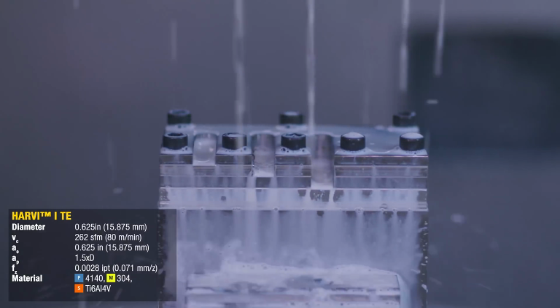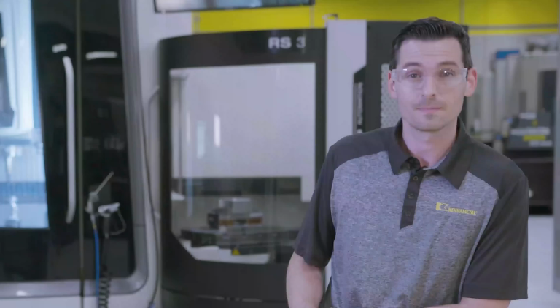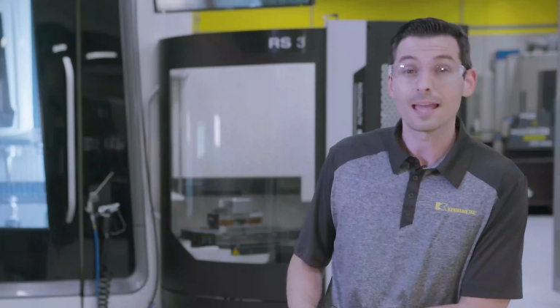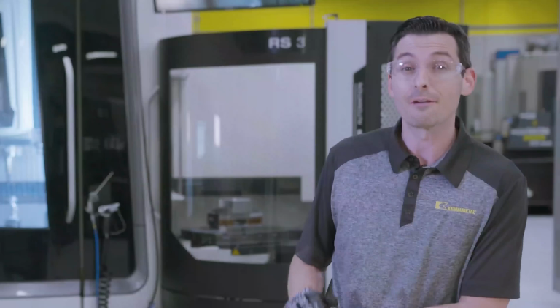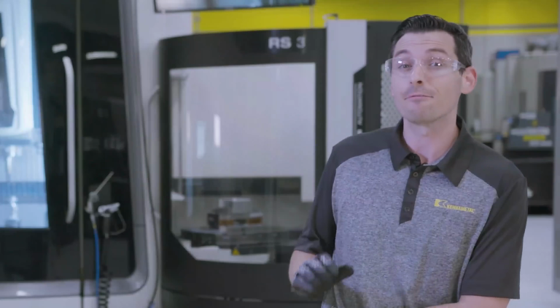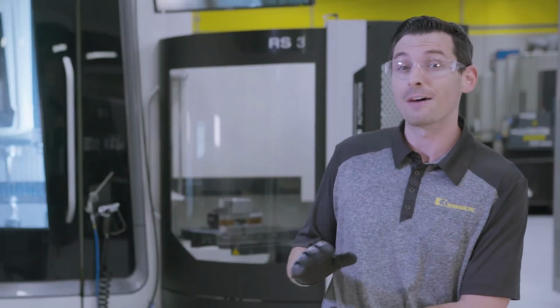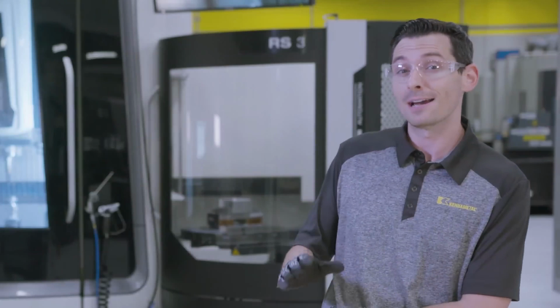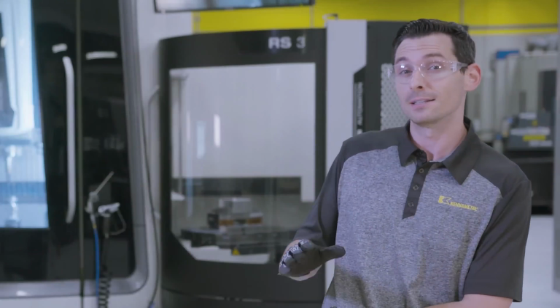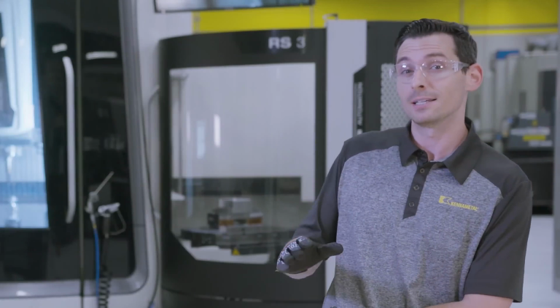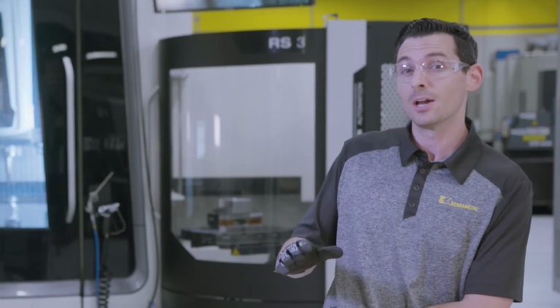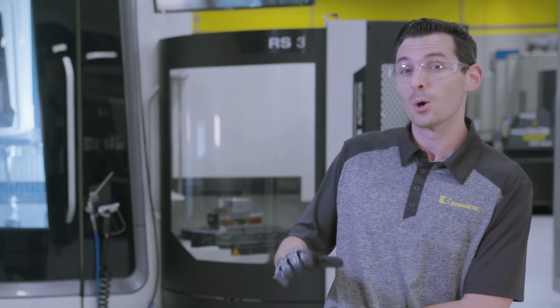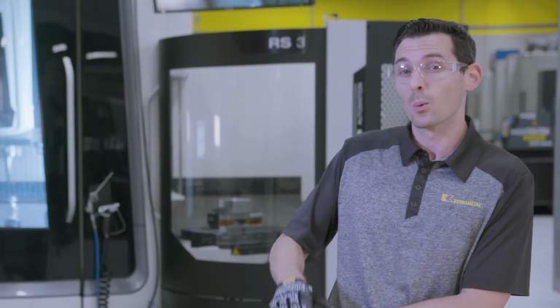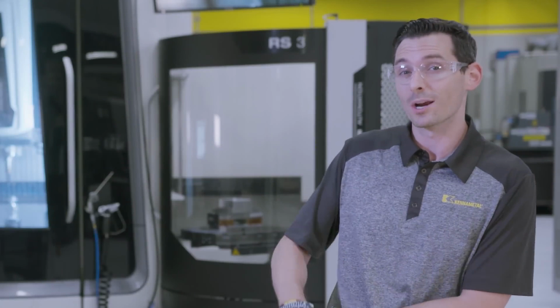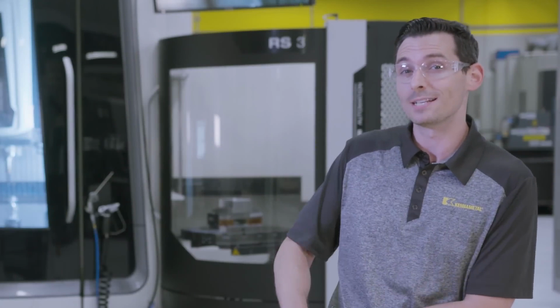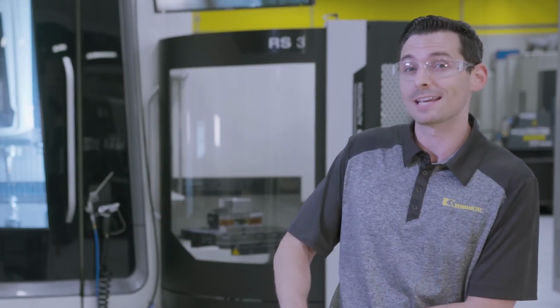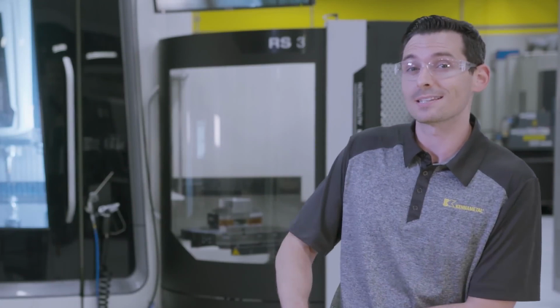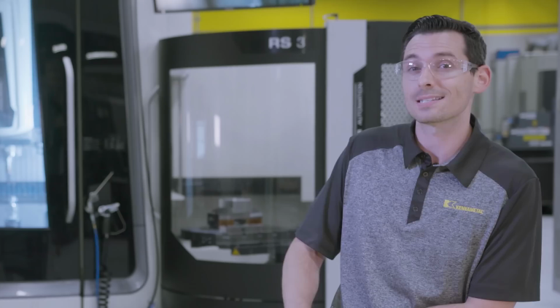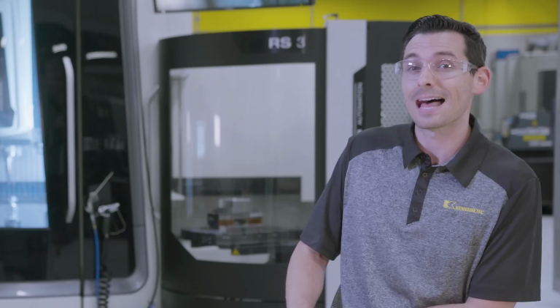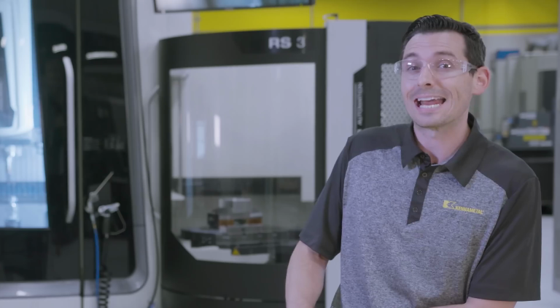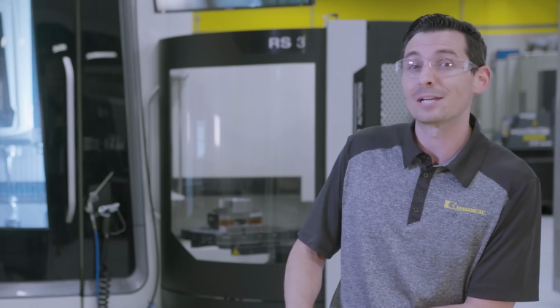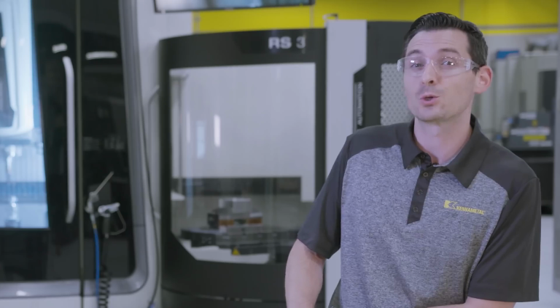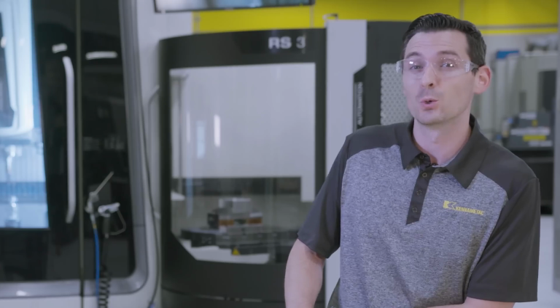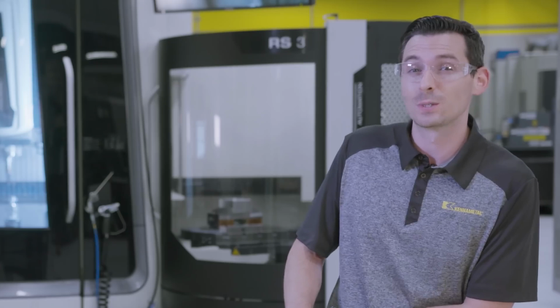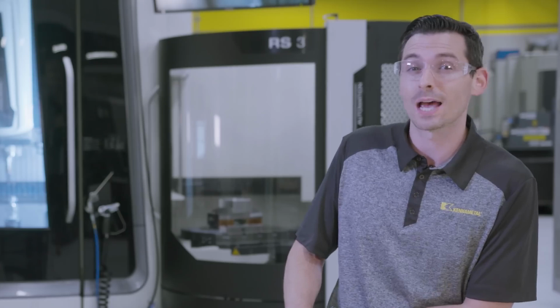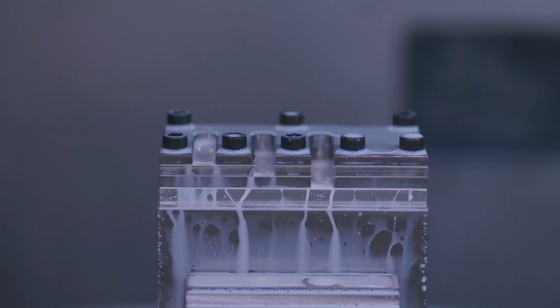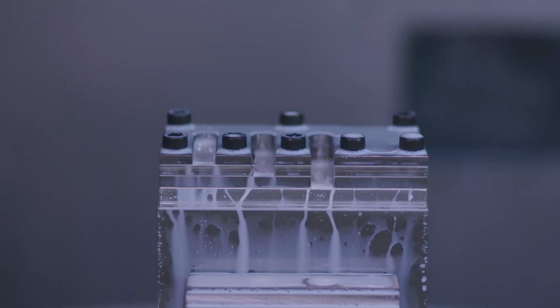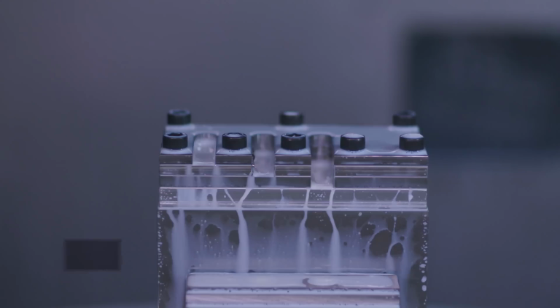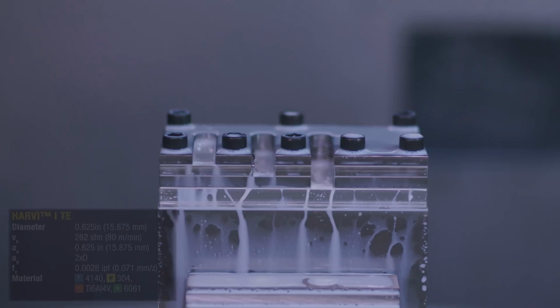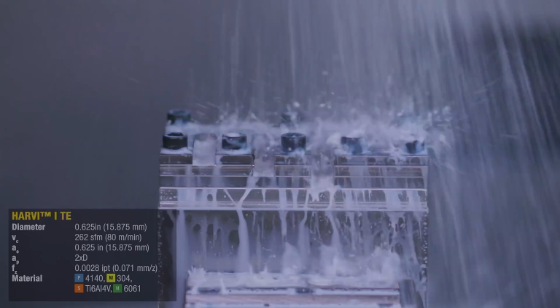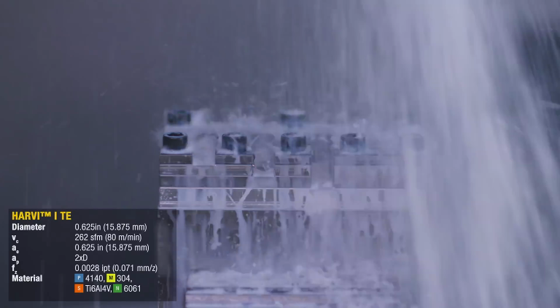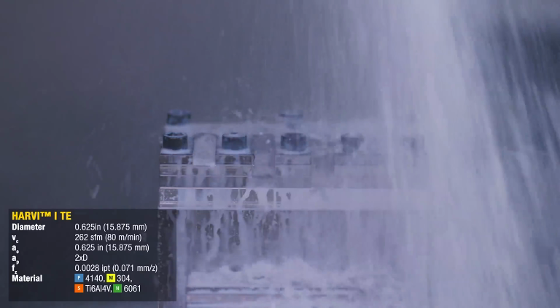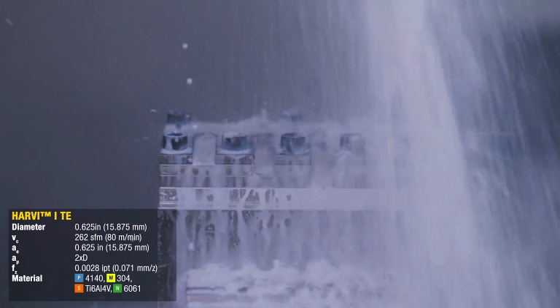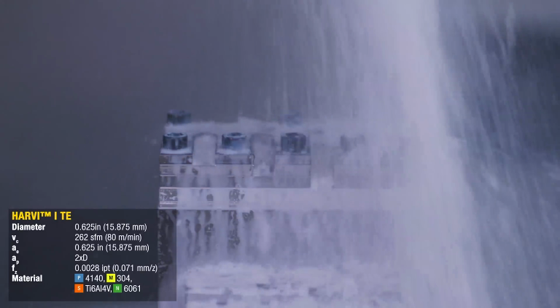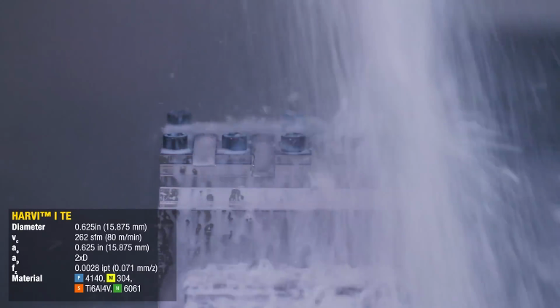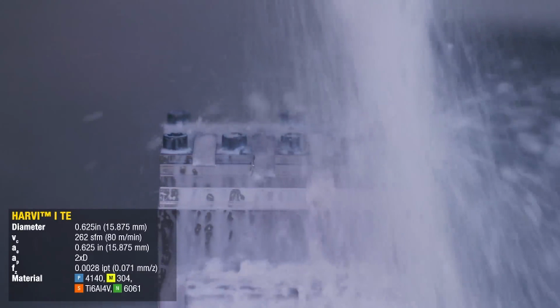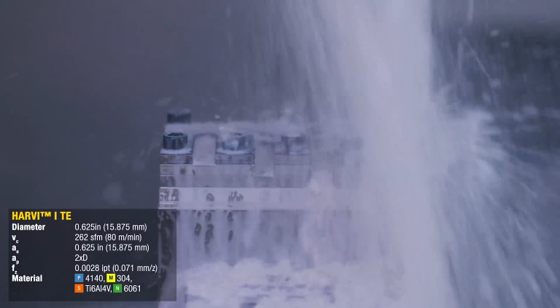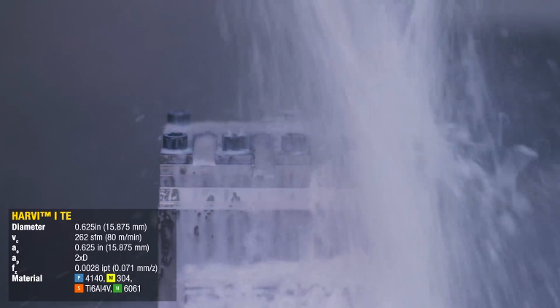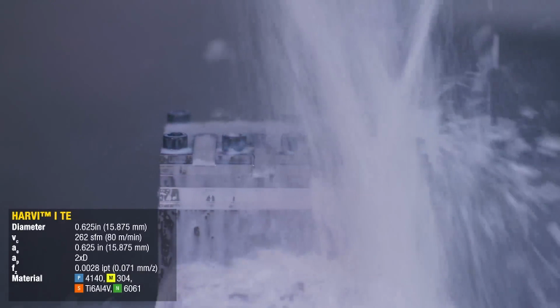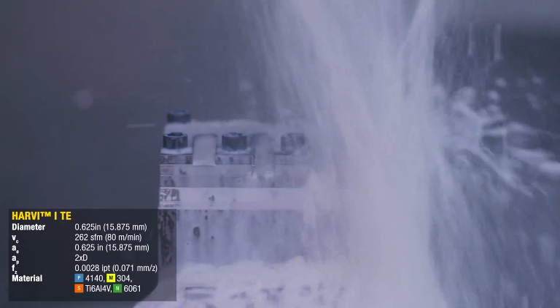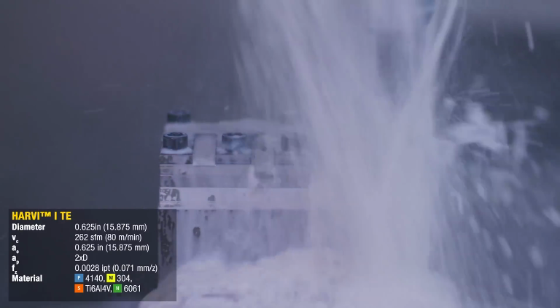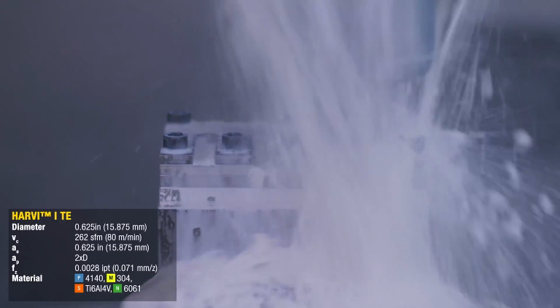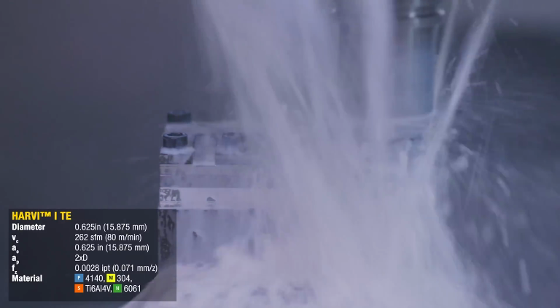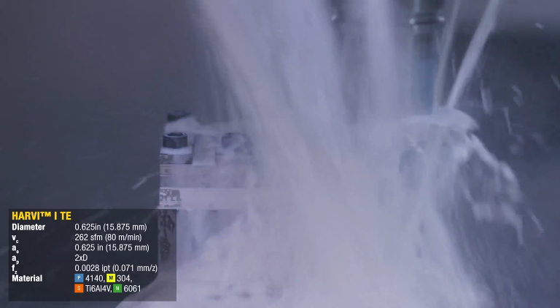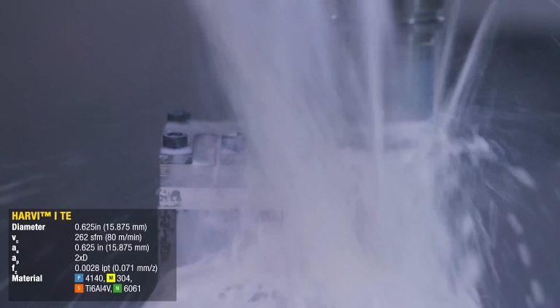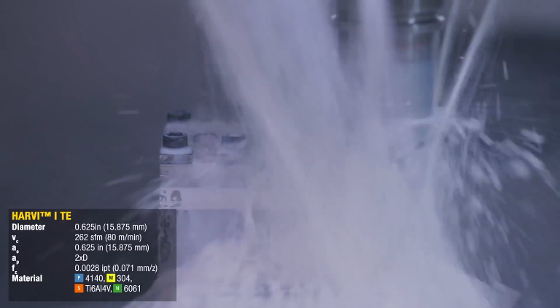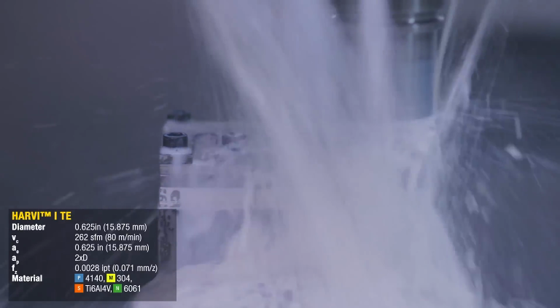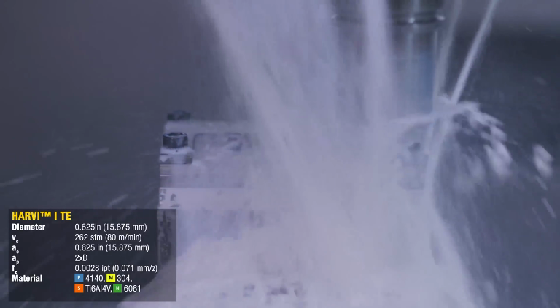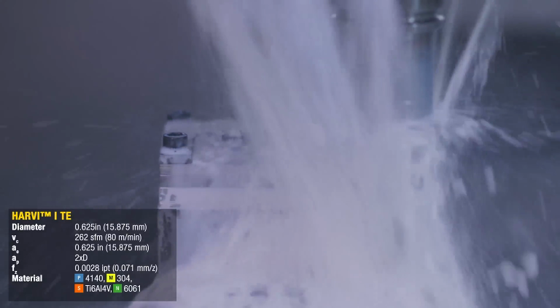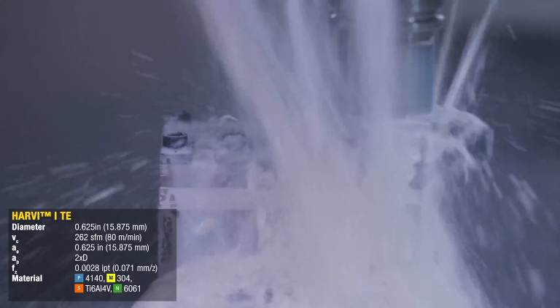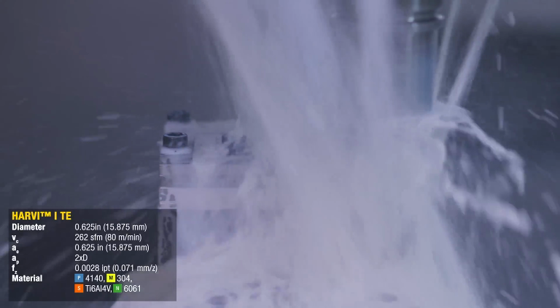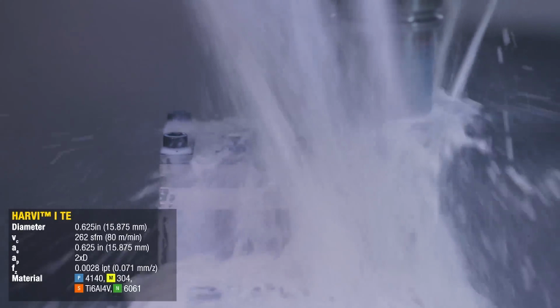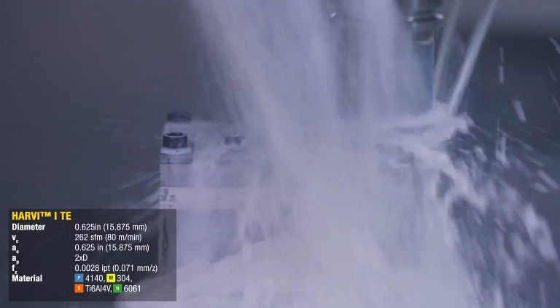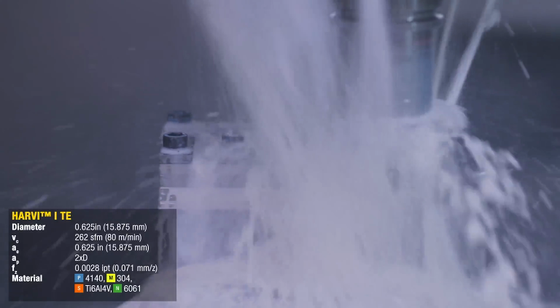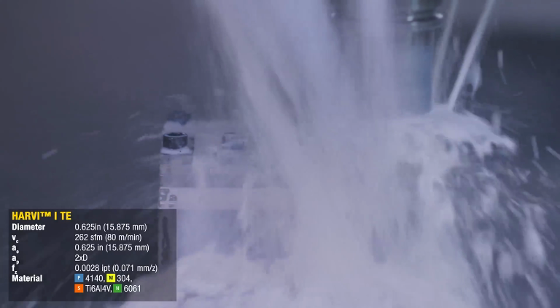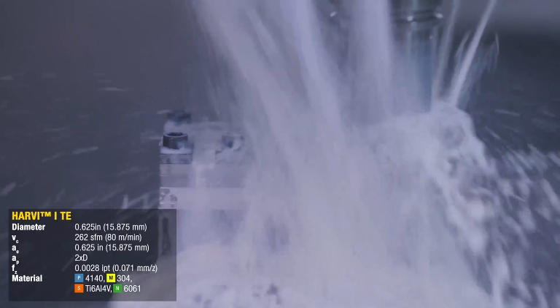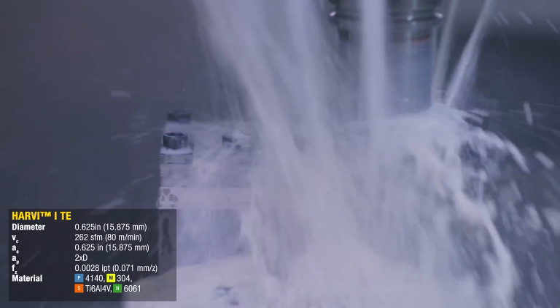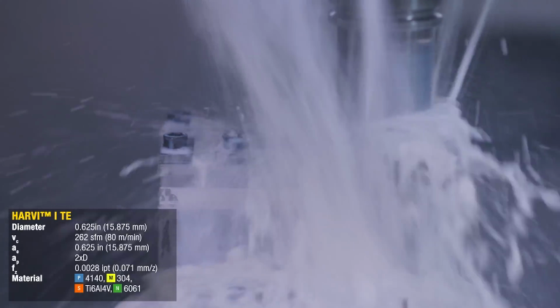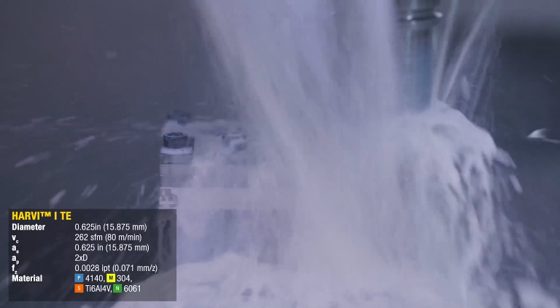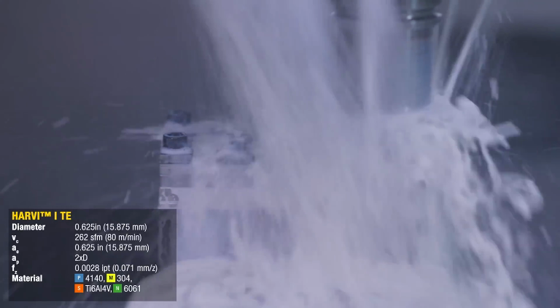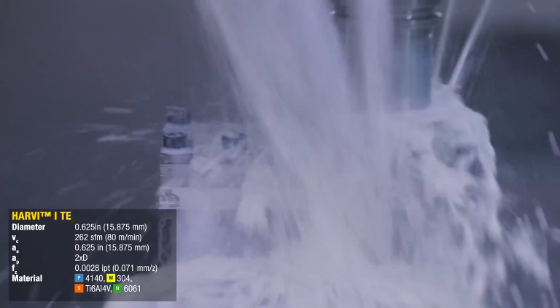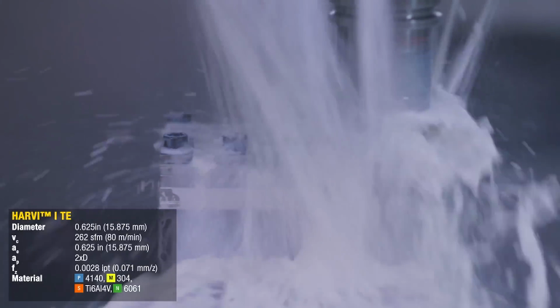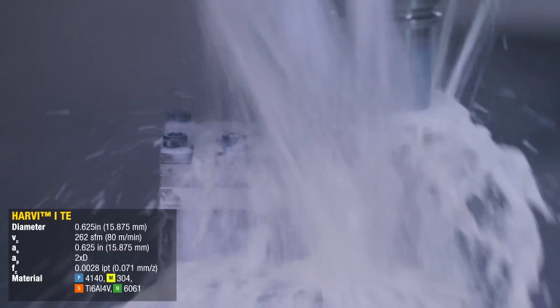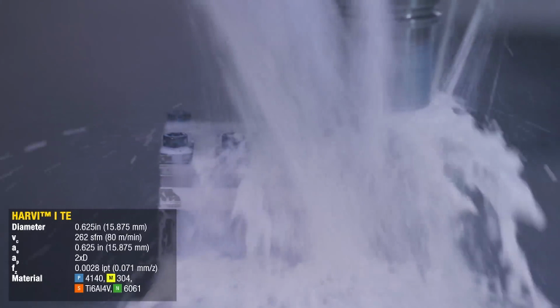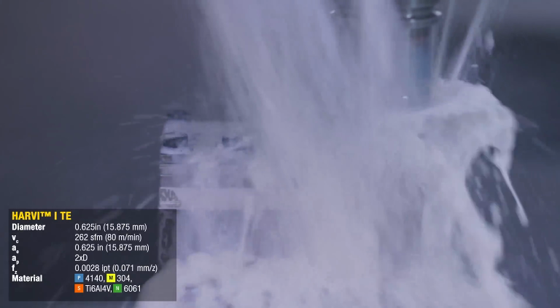And finally, we're going to take a slot at two times the diameter into steel, stainless steel, titanium, and aluminum.